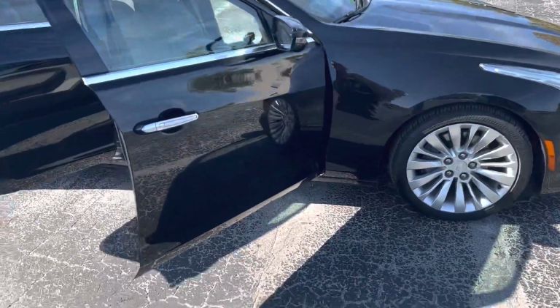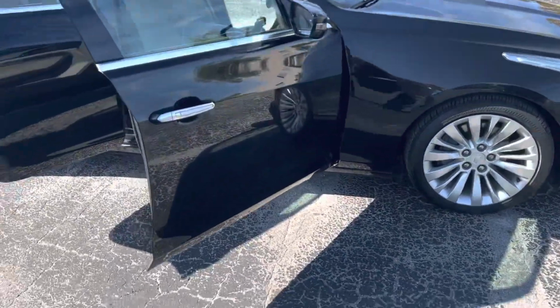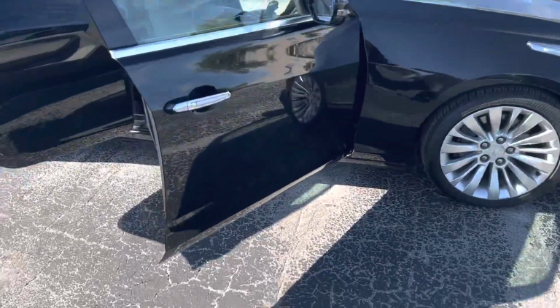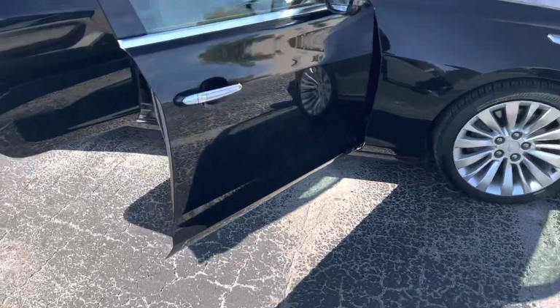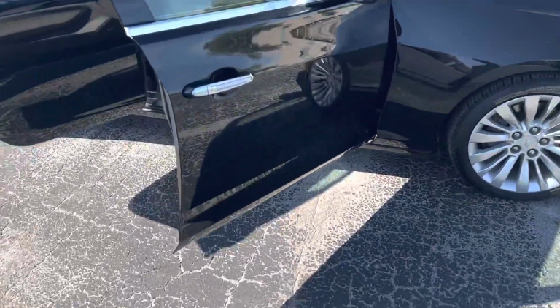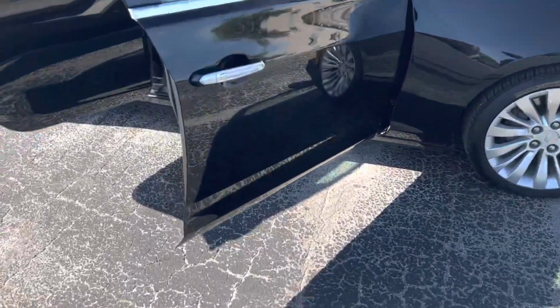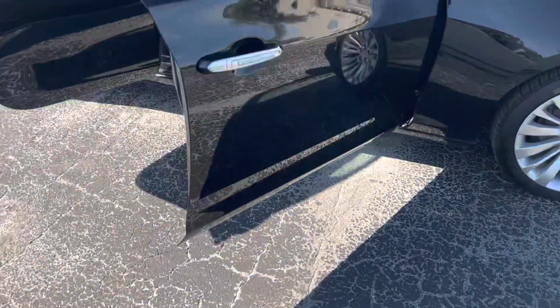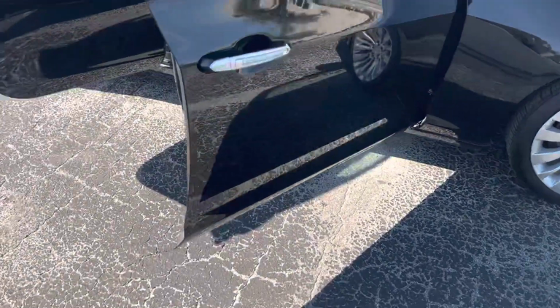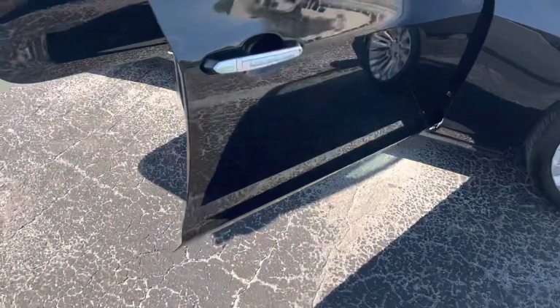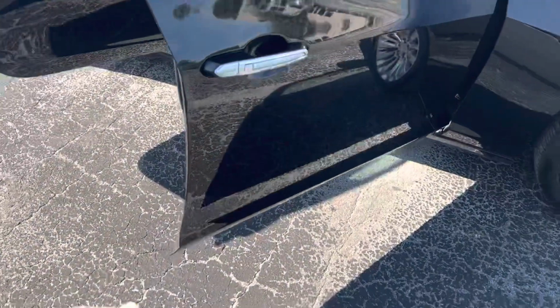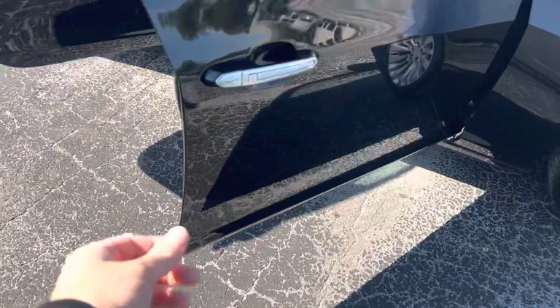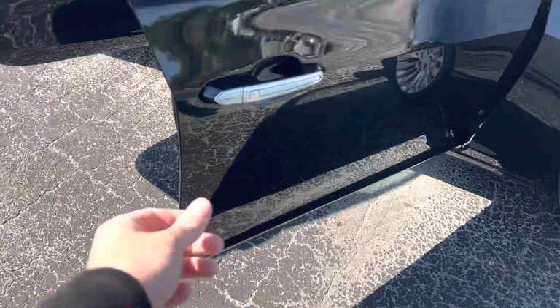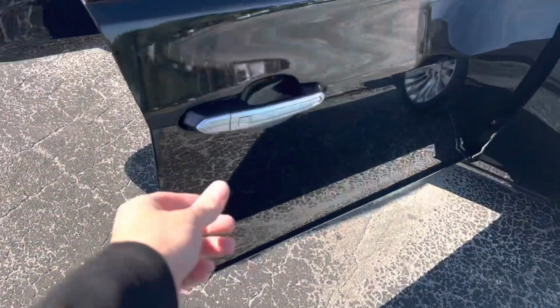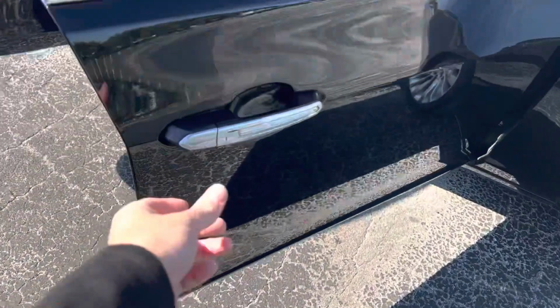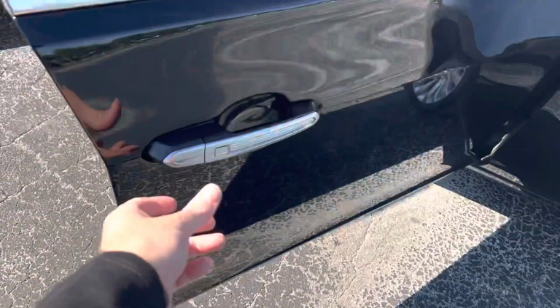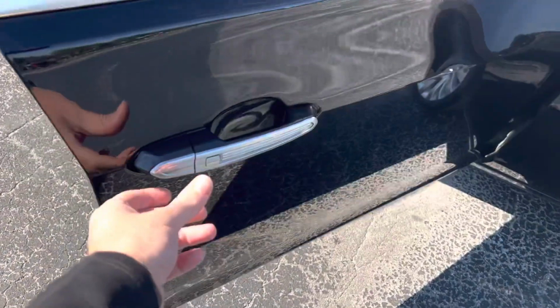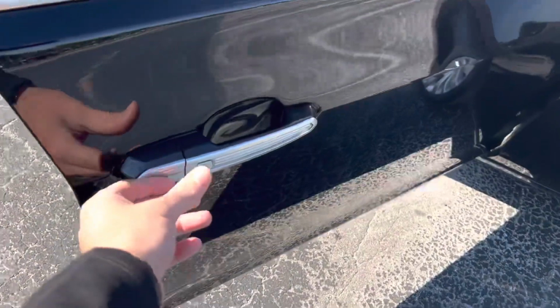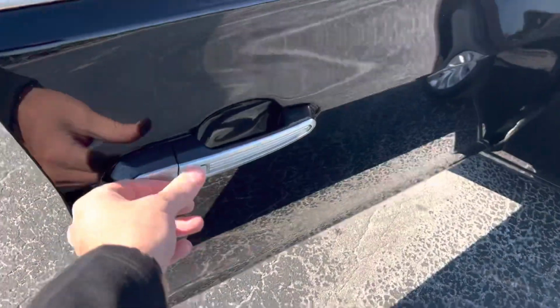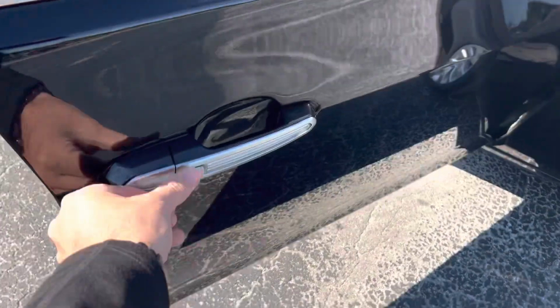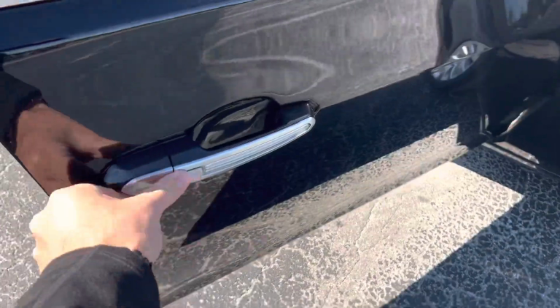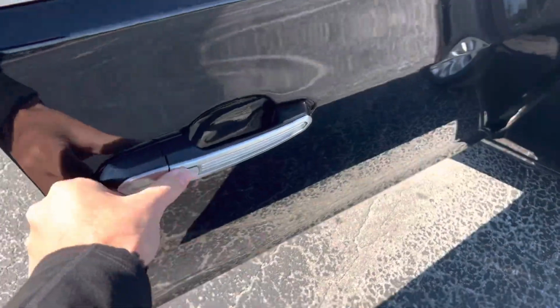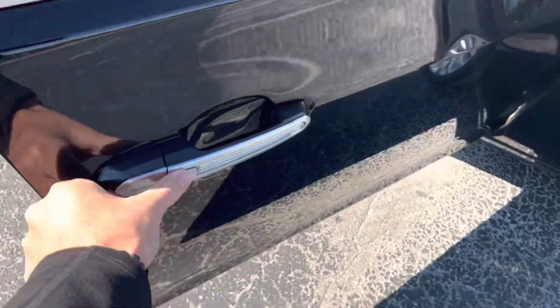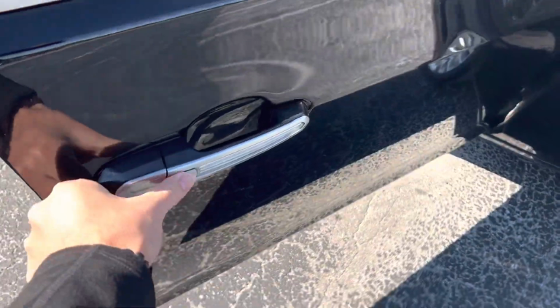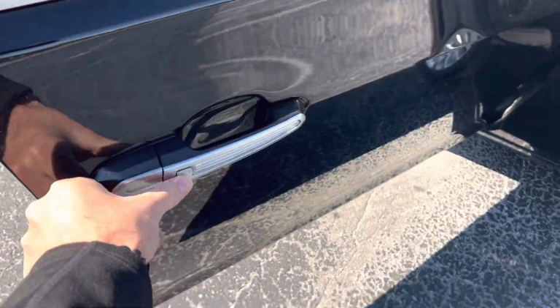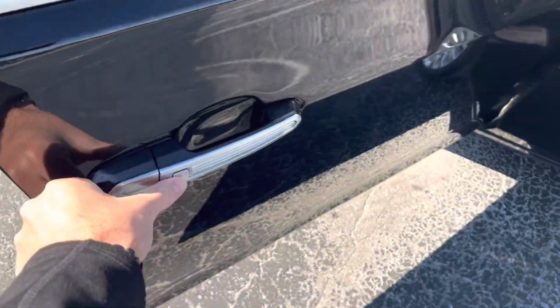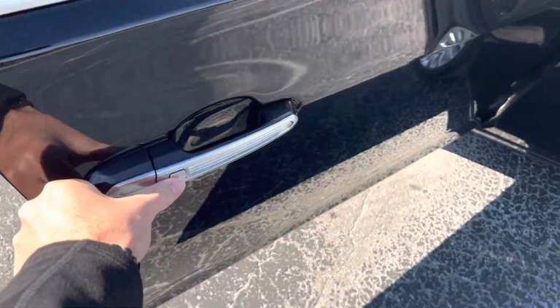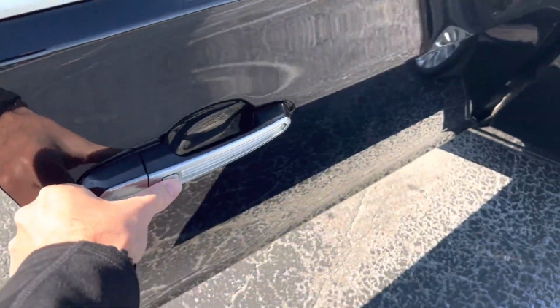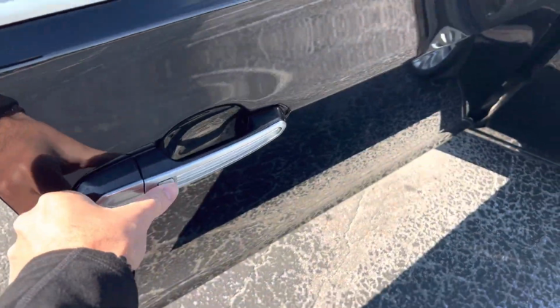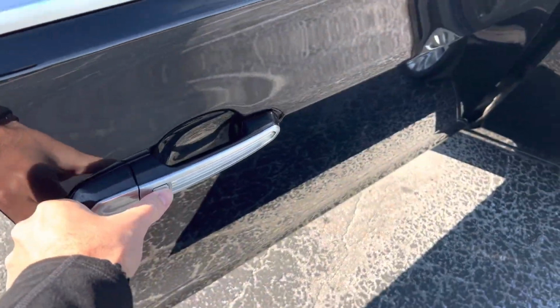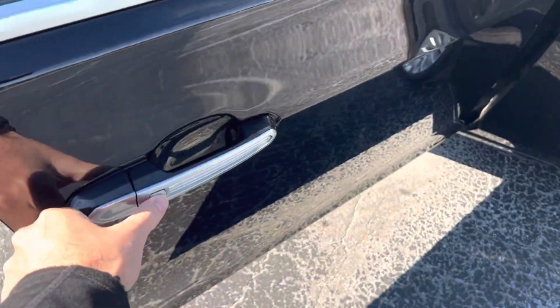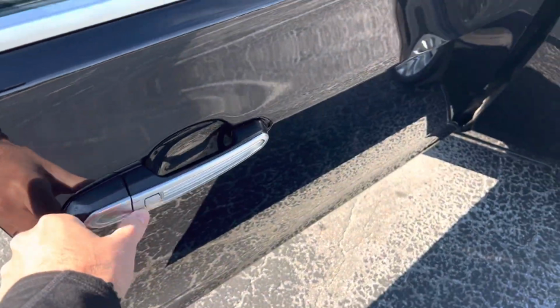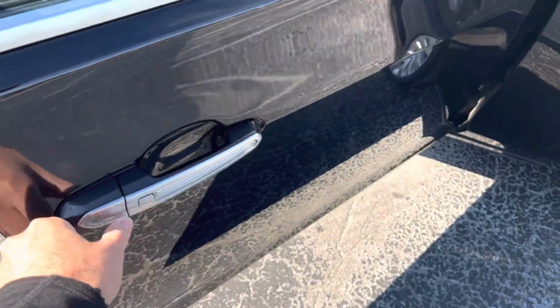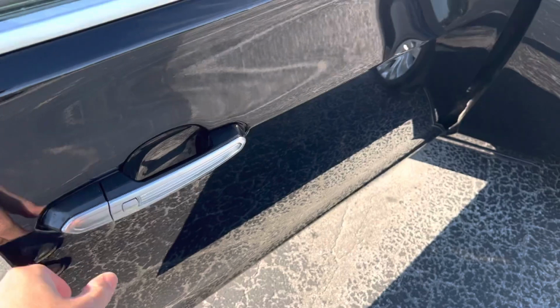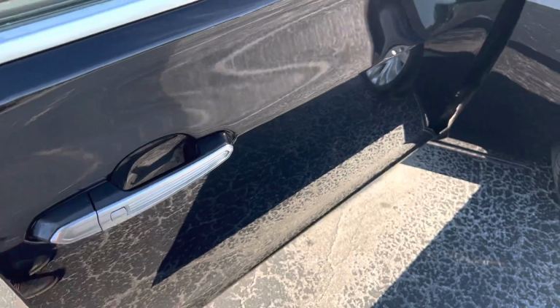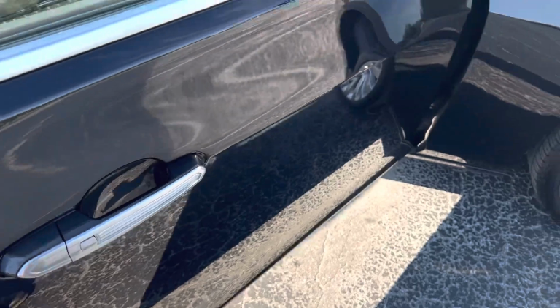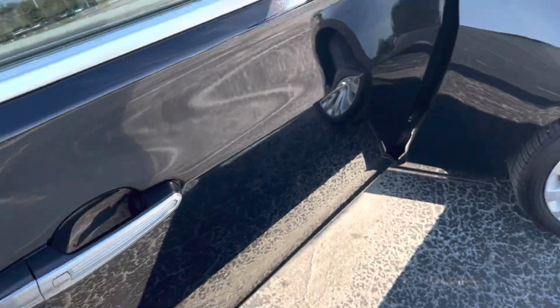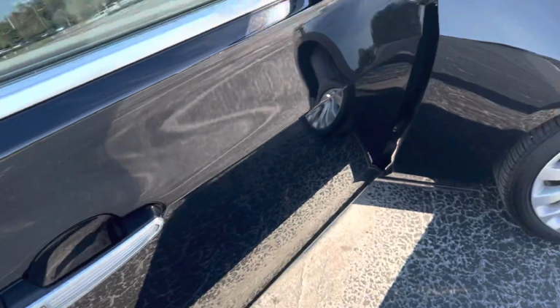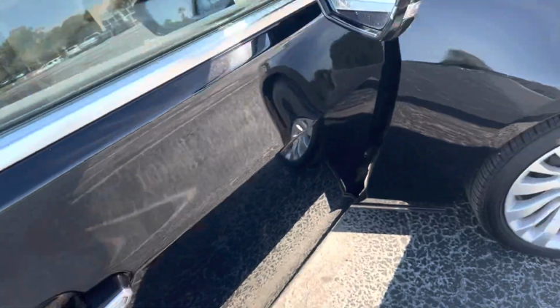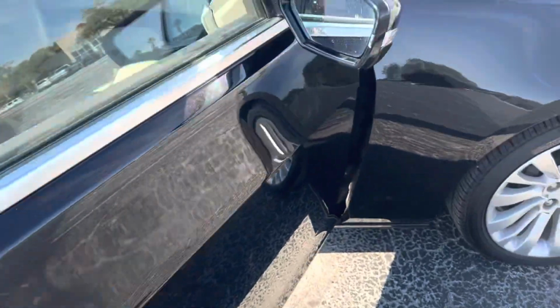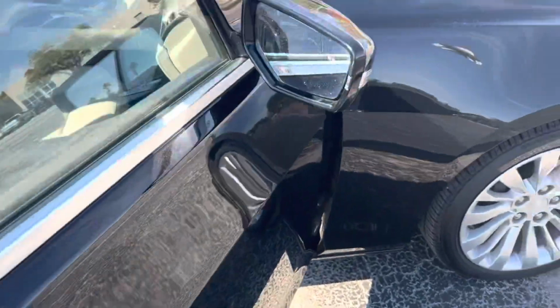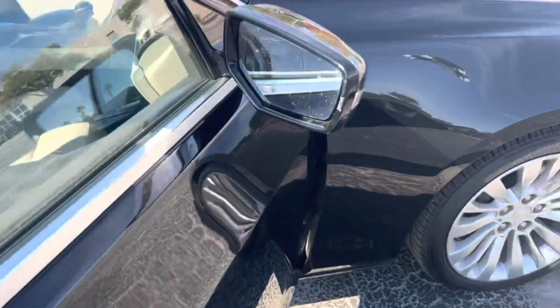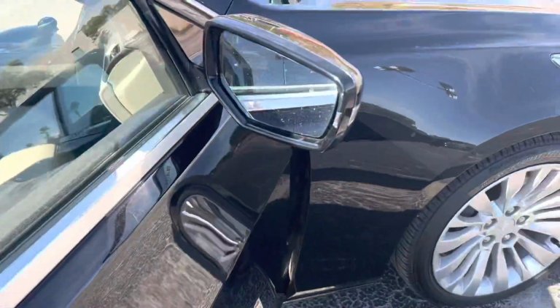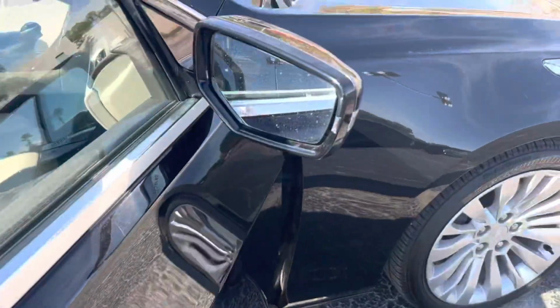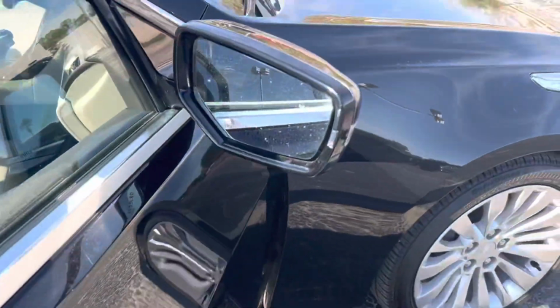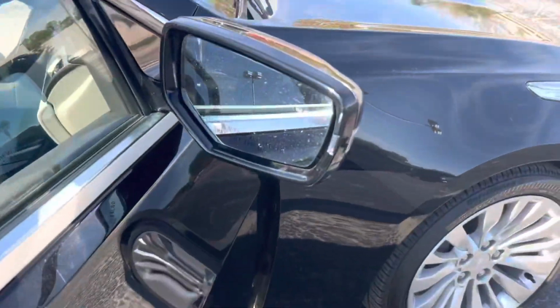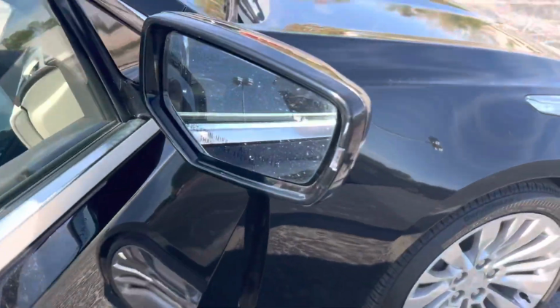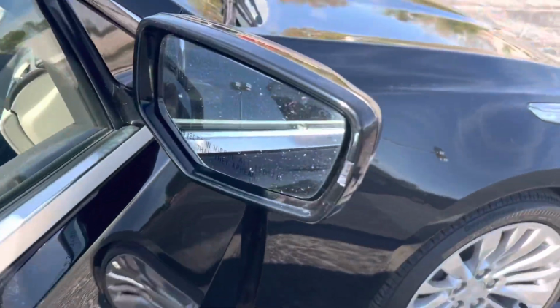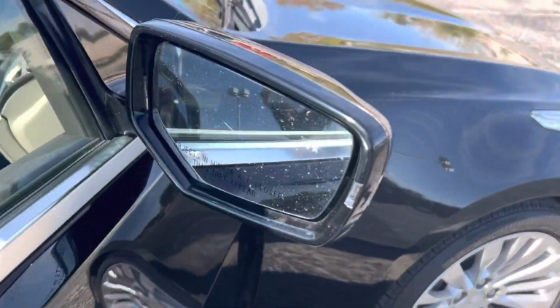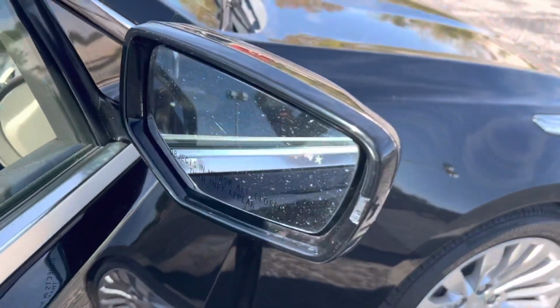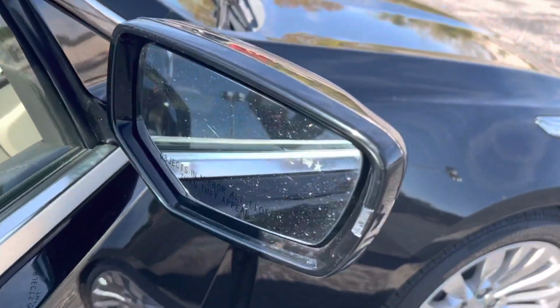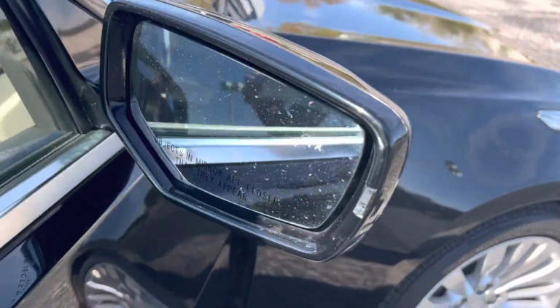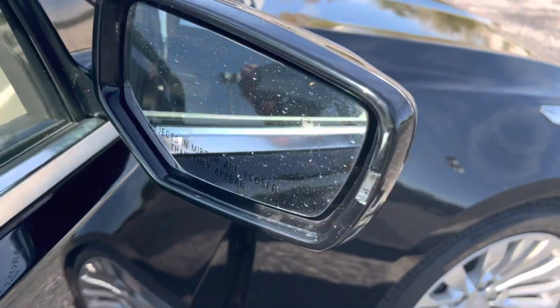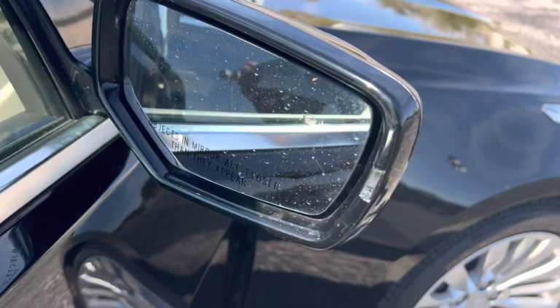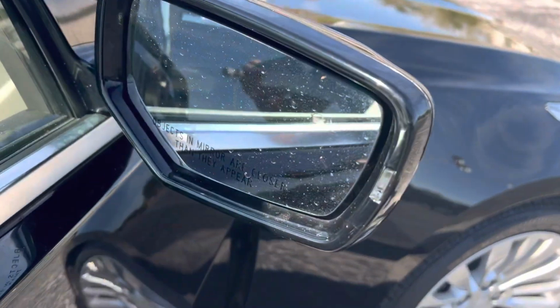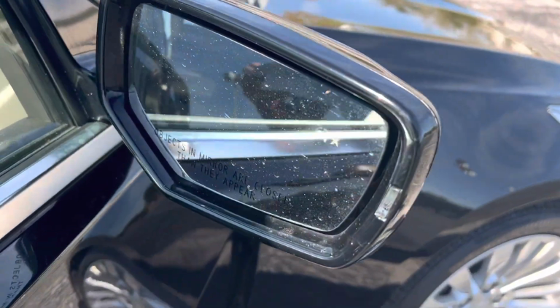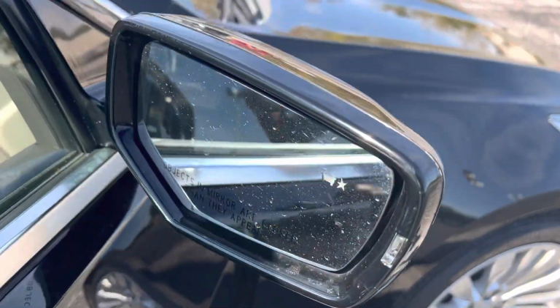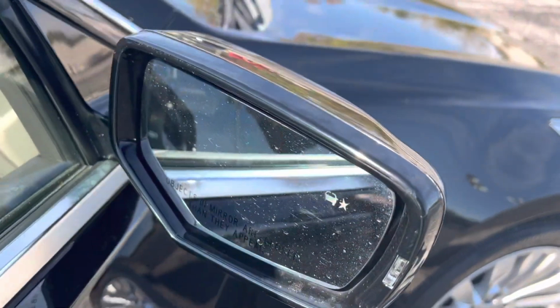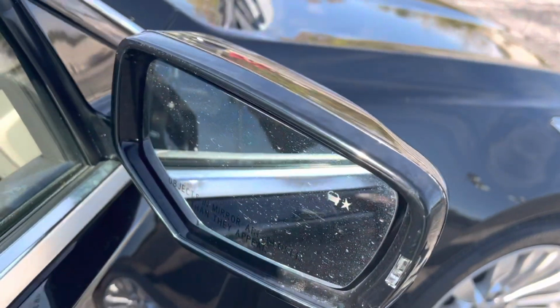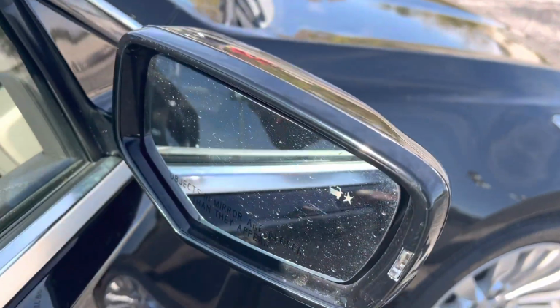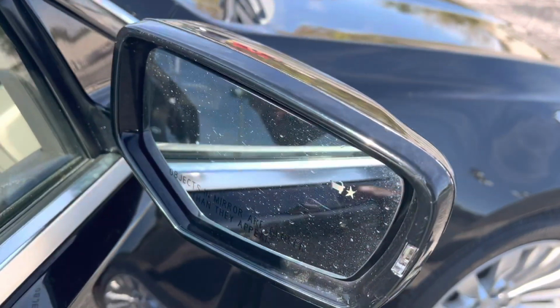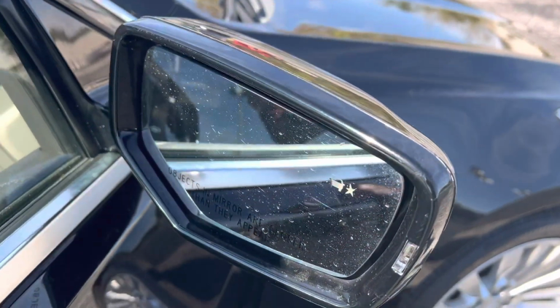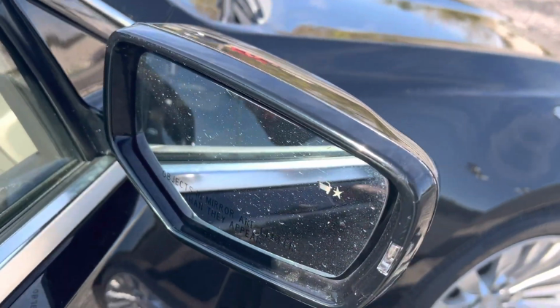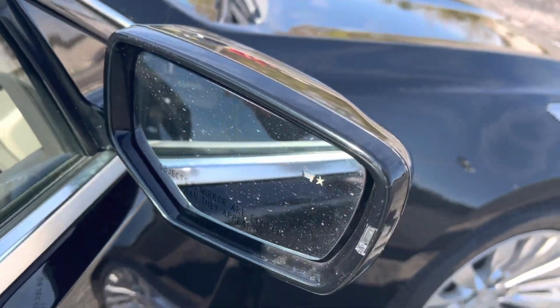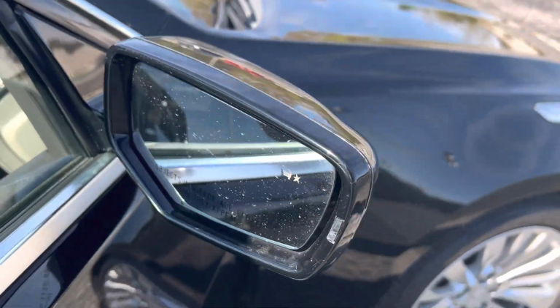Vehicle is equipped with the passive entry system where you can lock and unlock the doors just by having the key fob on you. We also have the side blind zone alert.